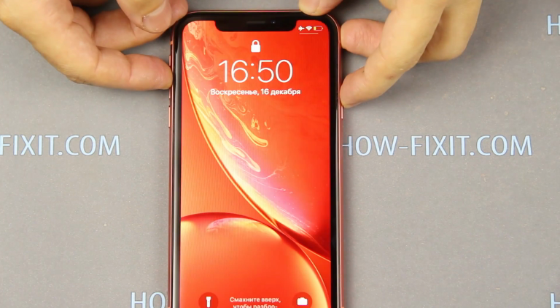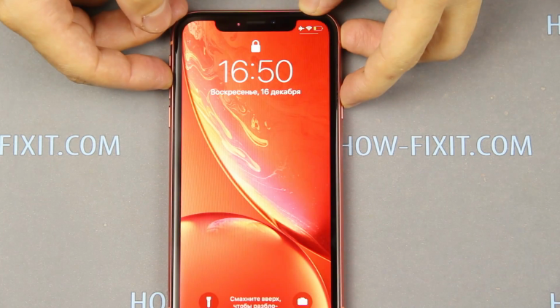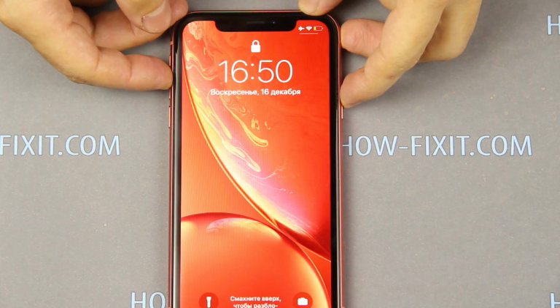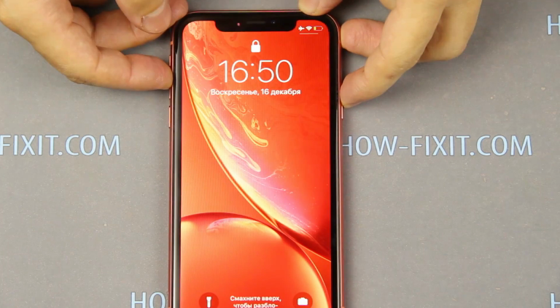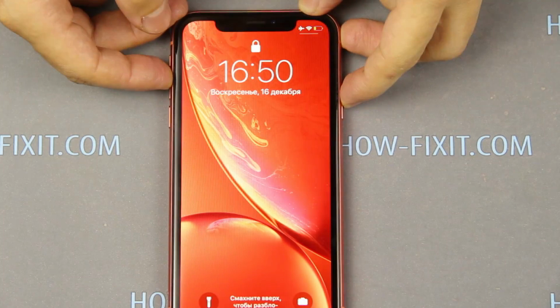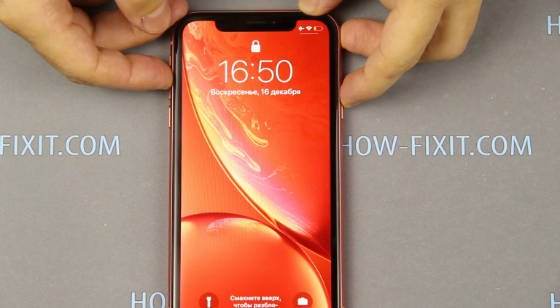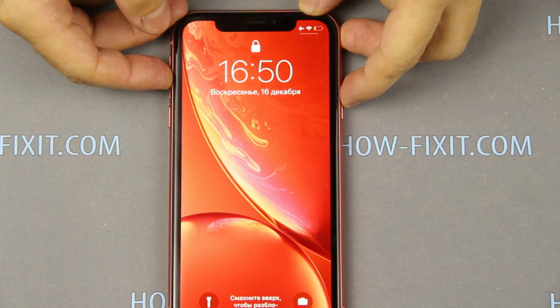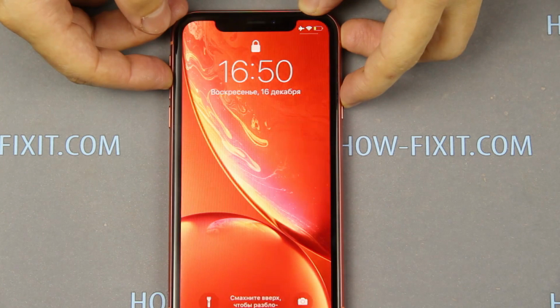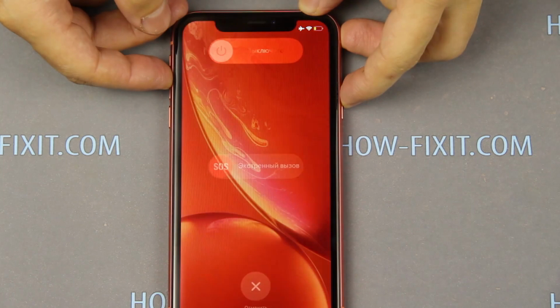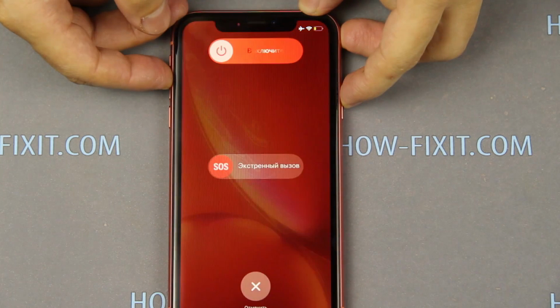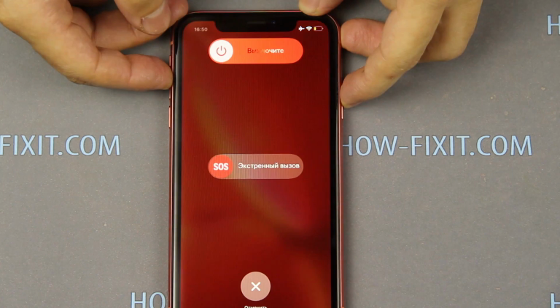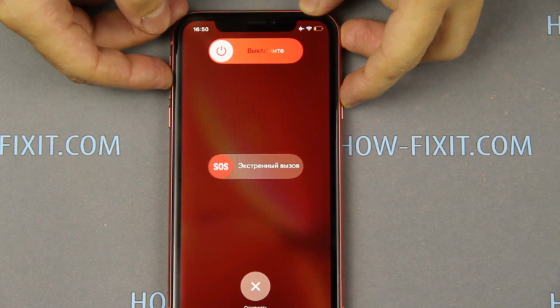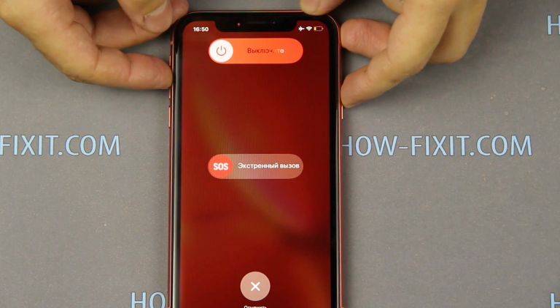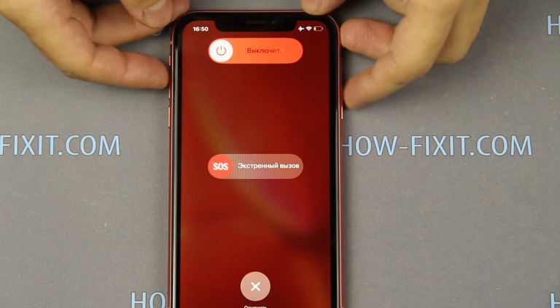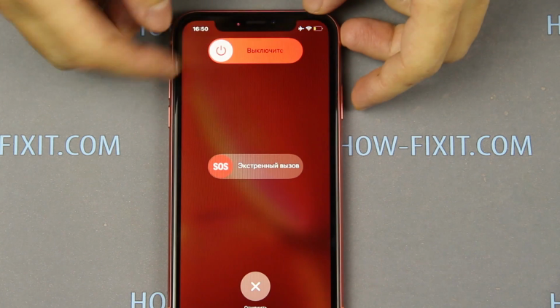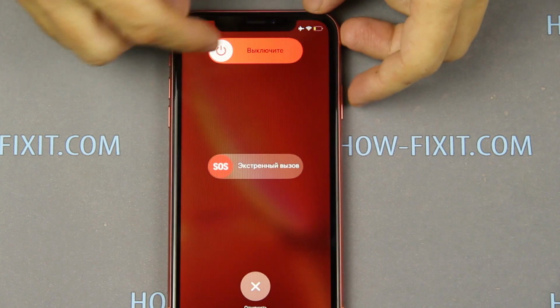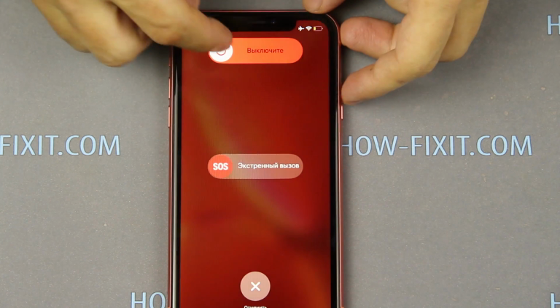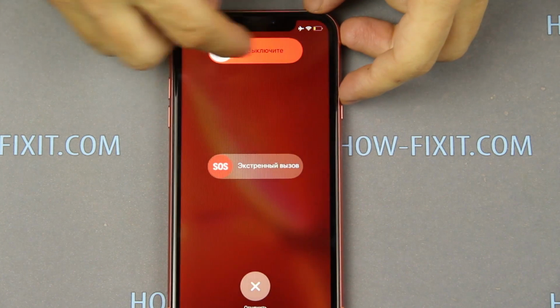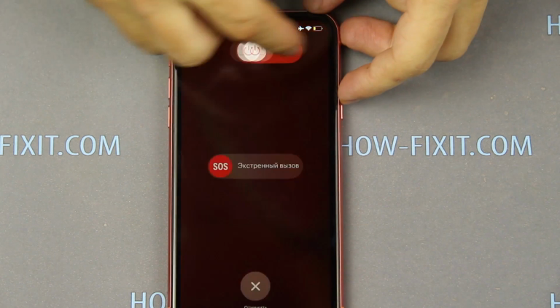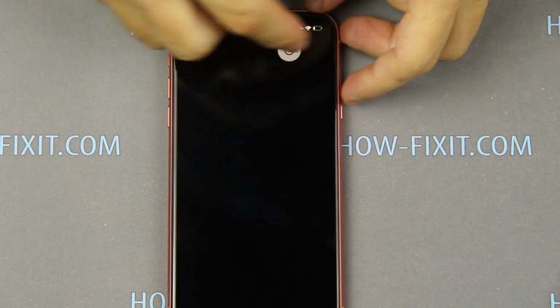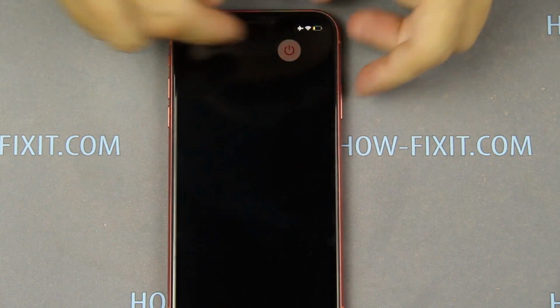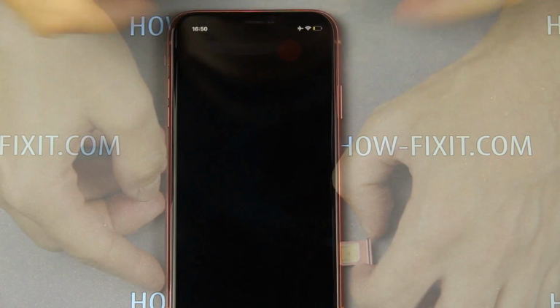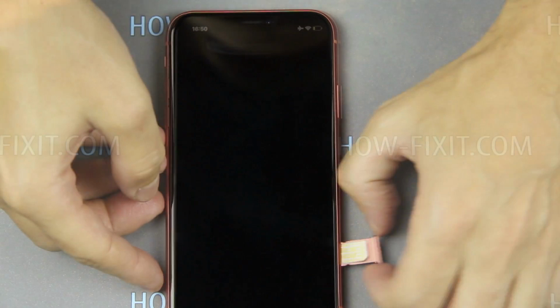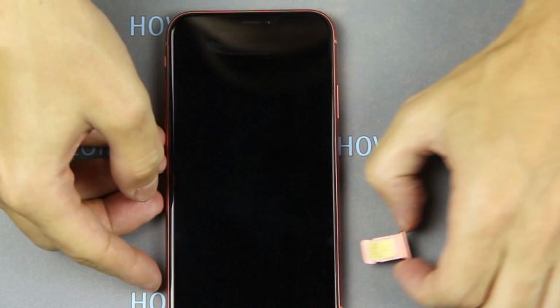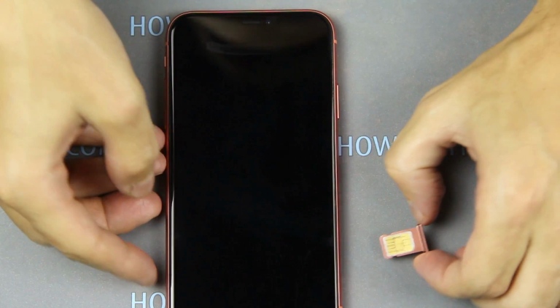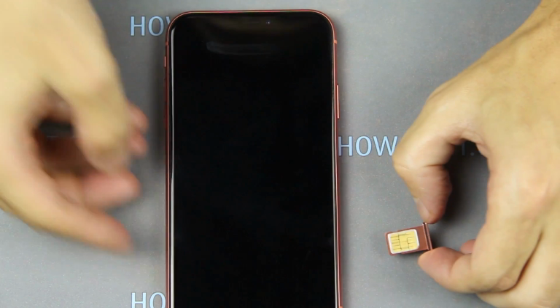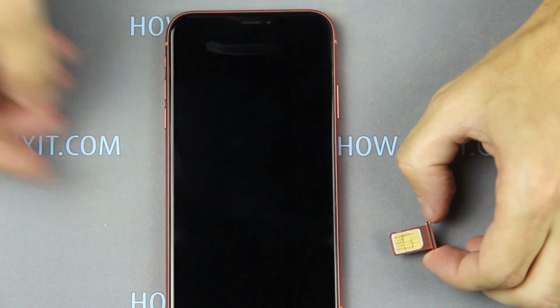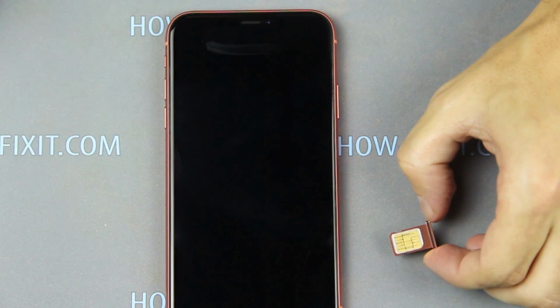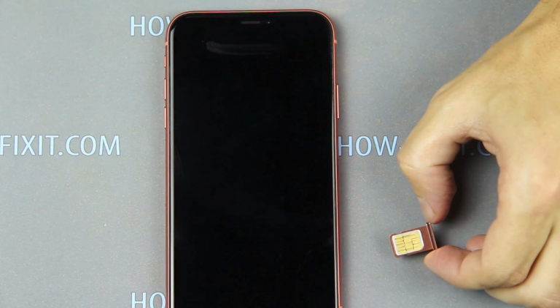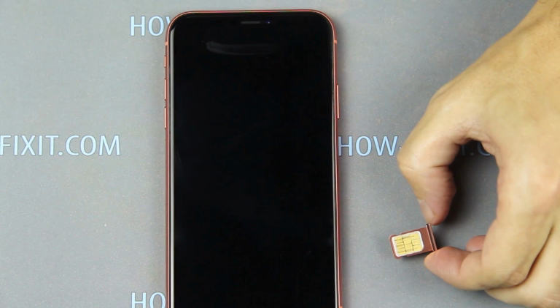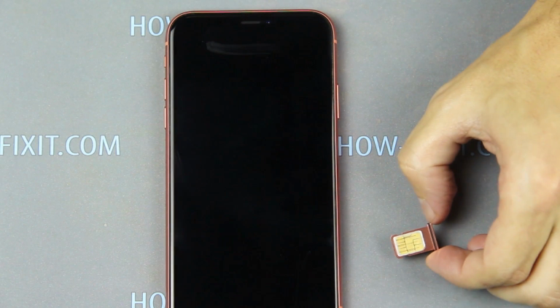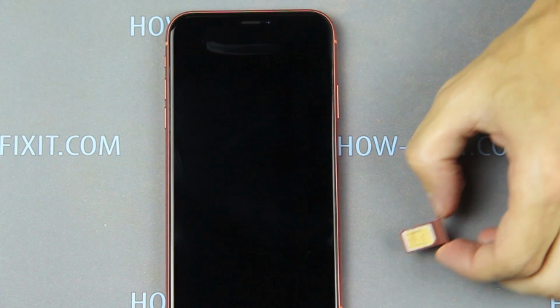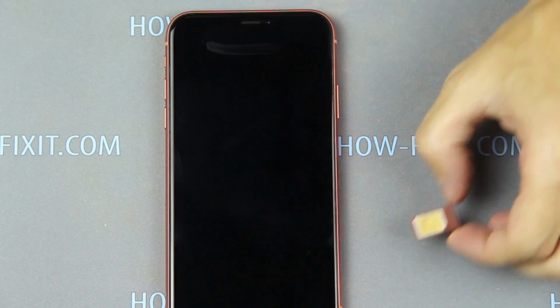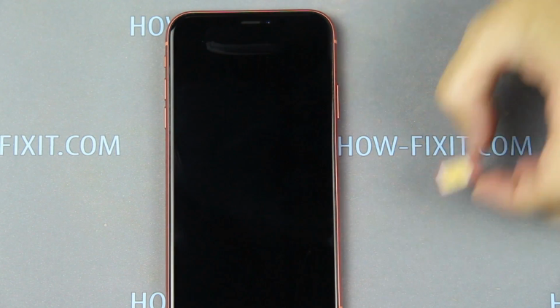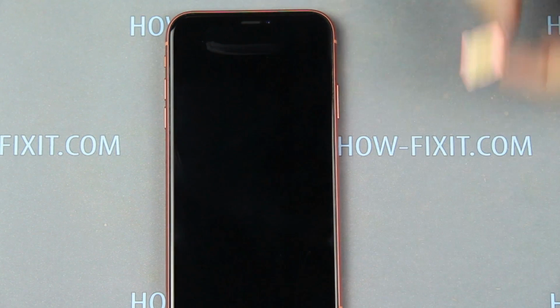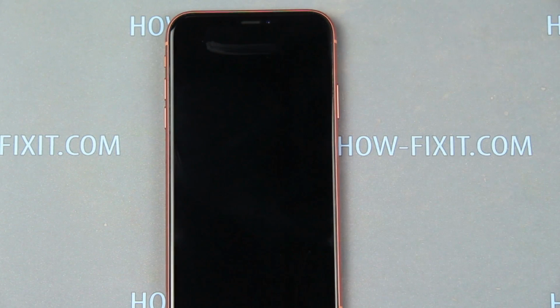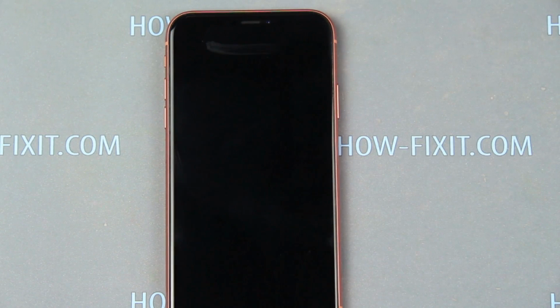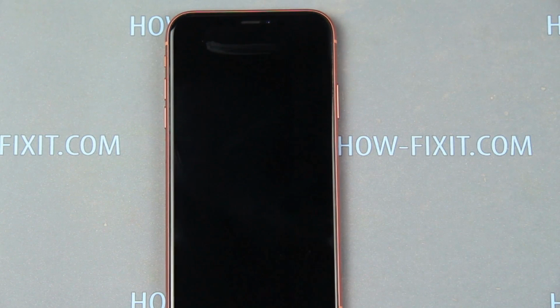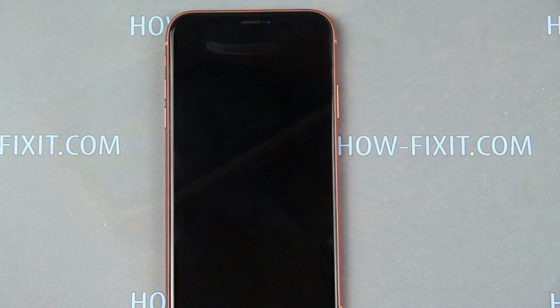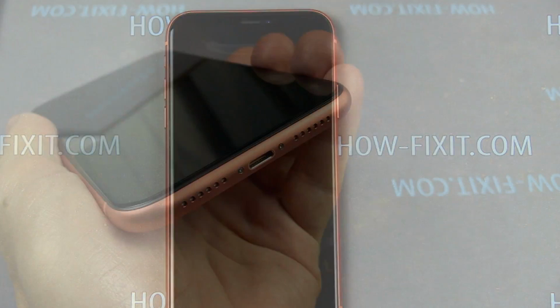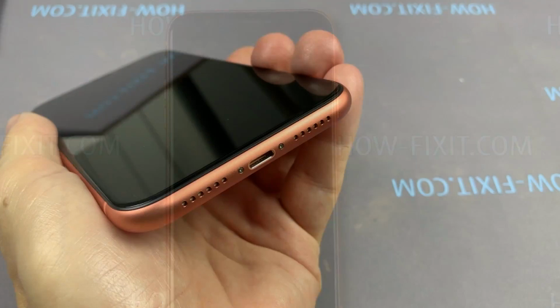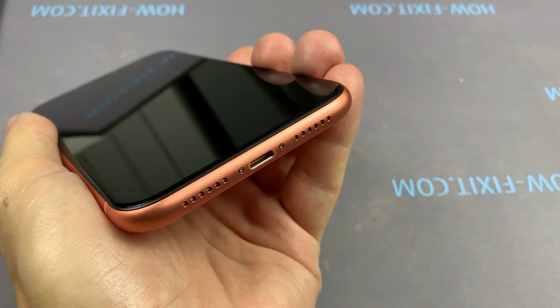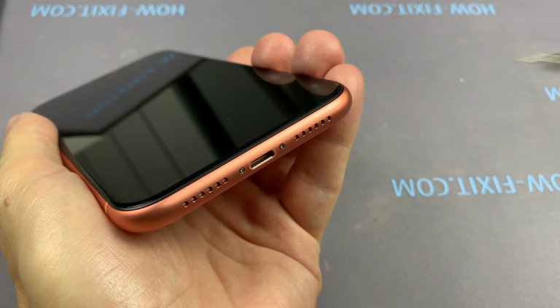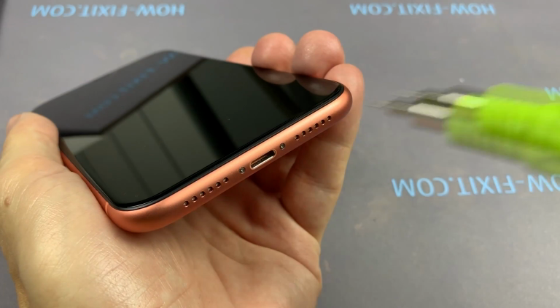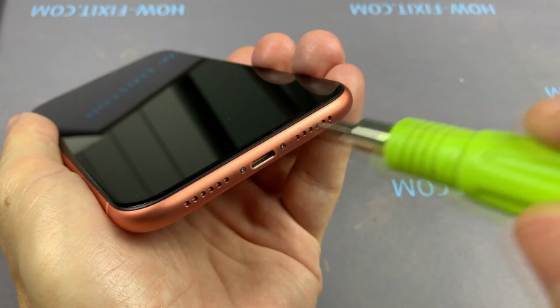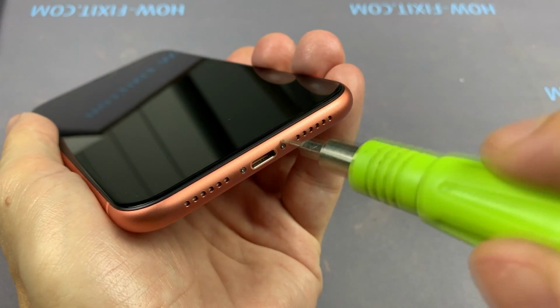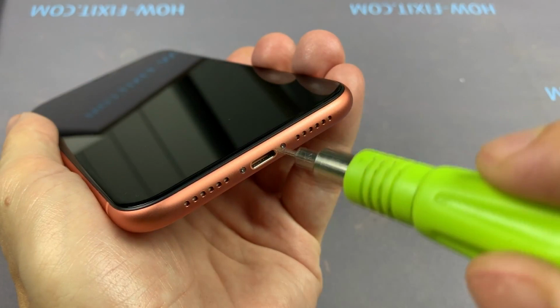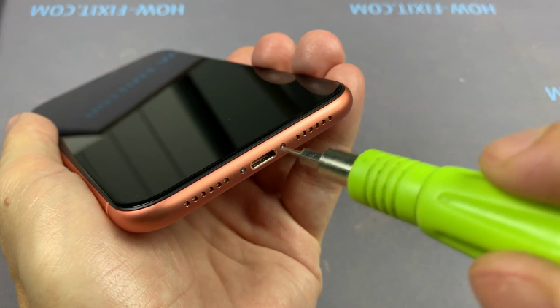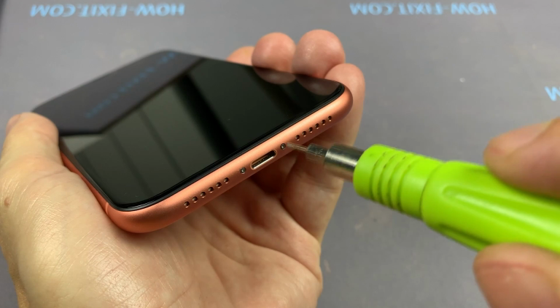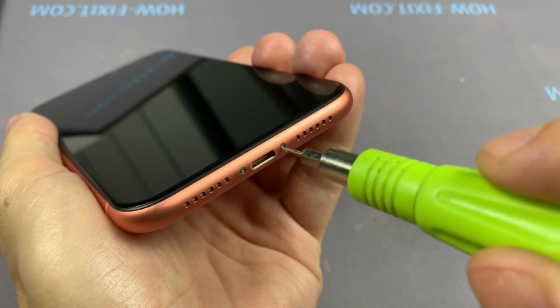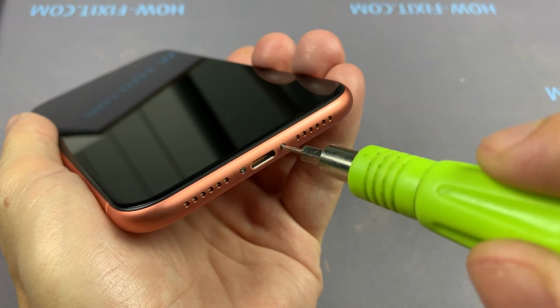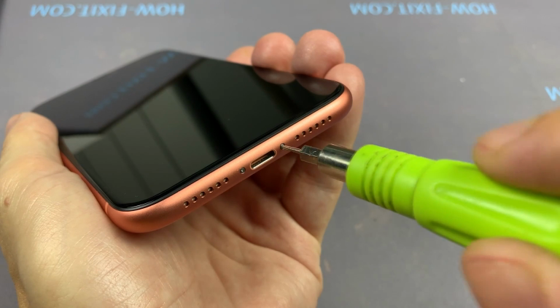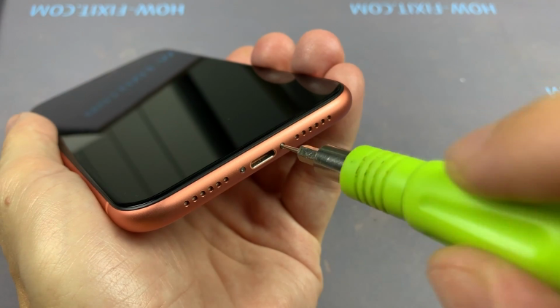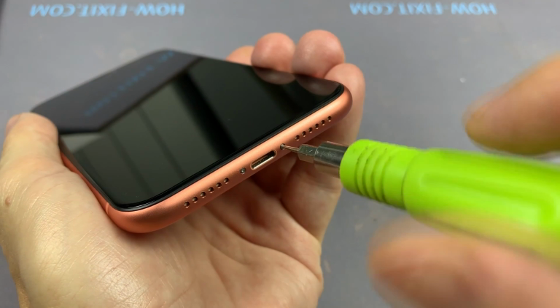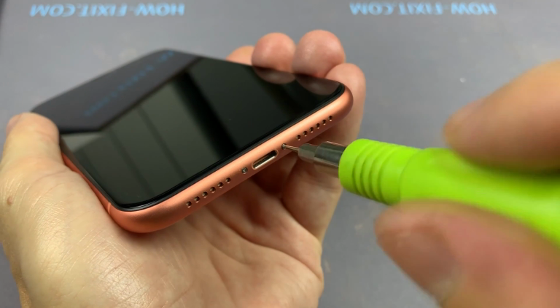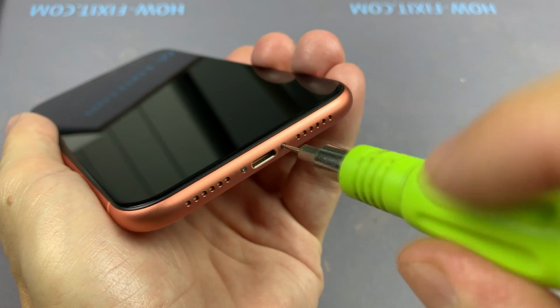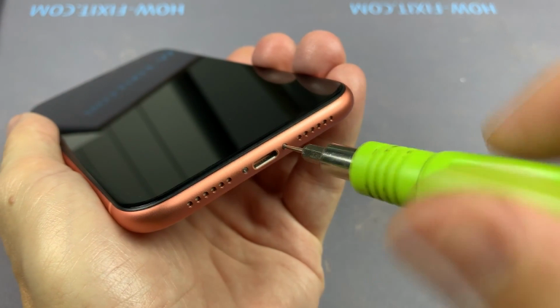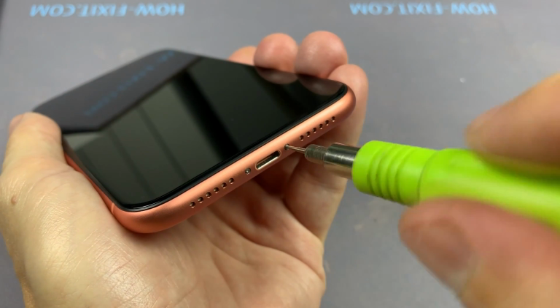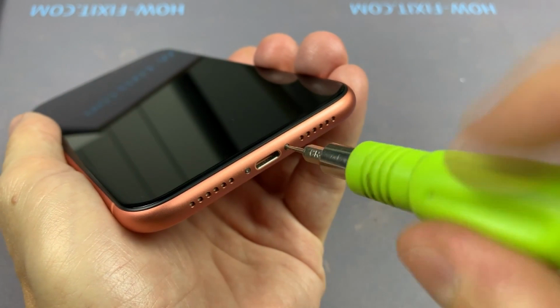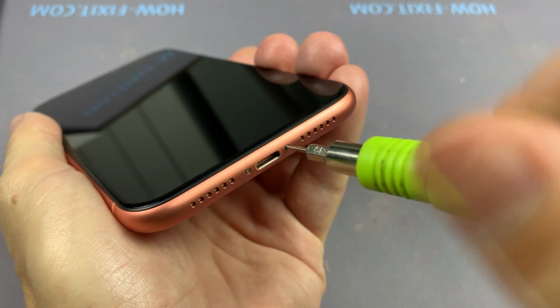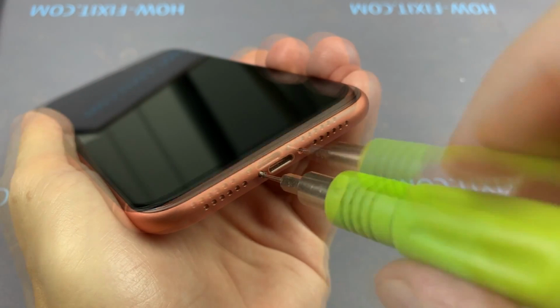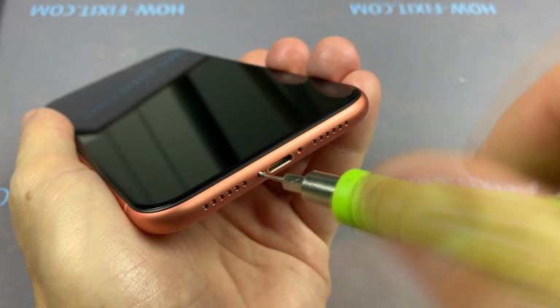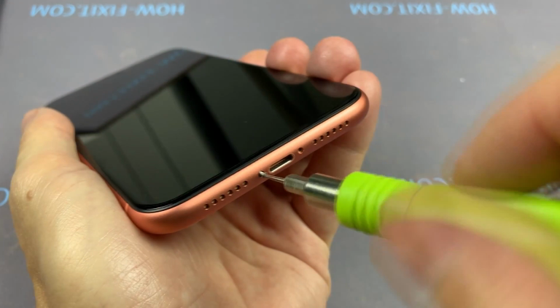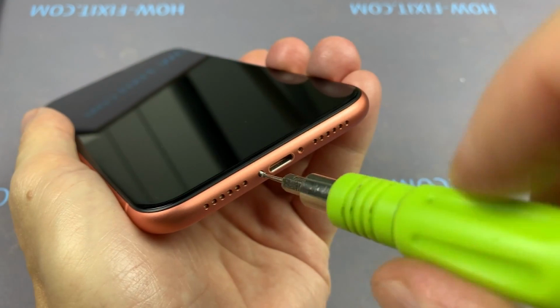Before disassembling, turn off the iPhone and remove the SIM card tray. Then unscrew the two screws near the lightning port.